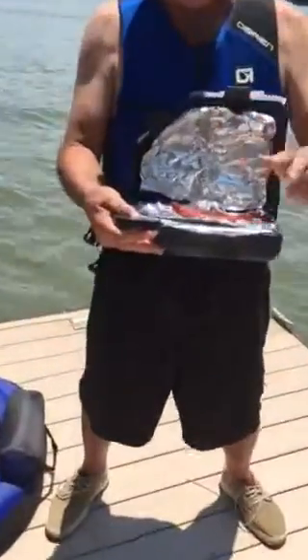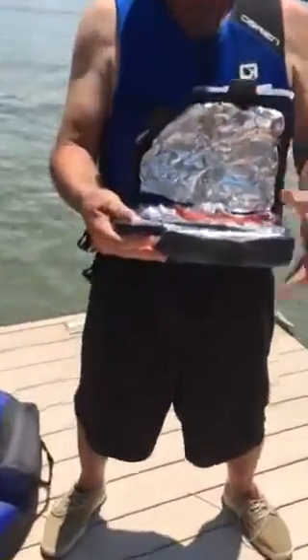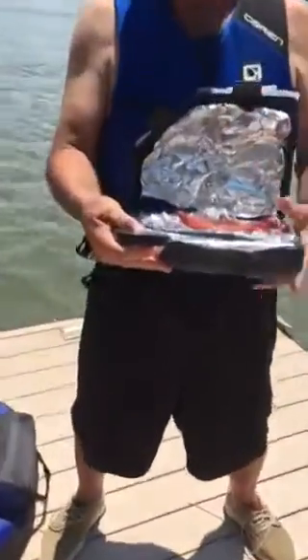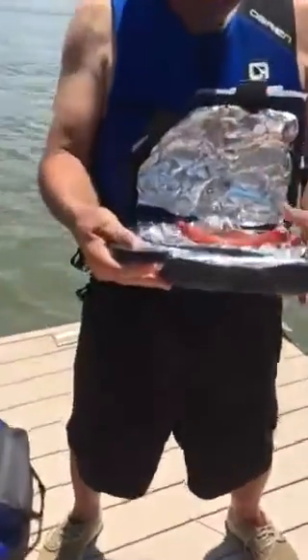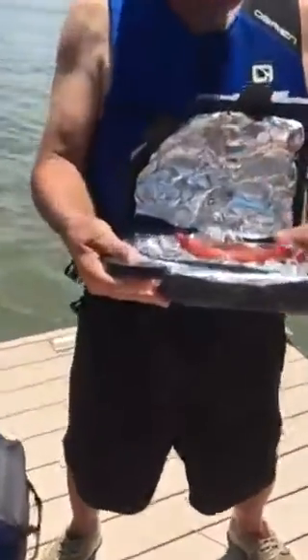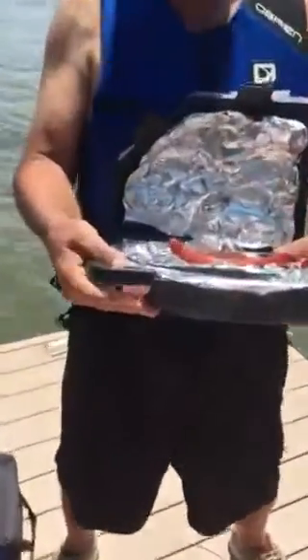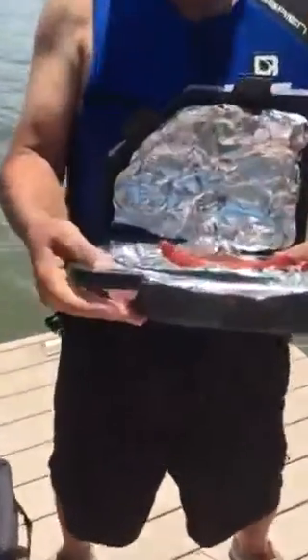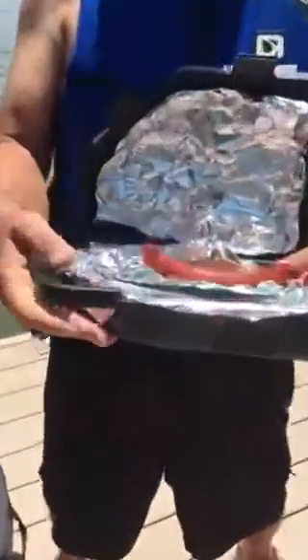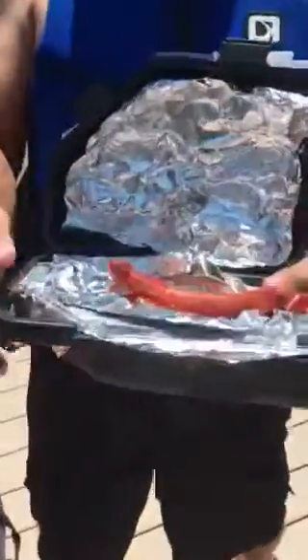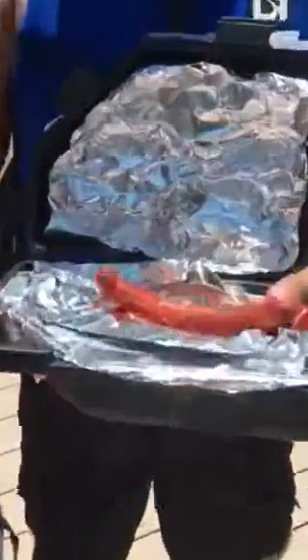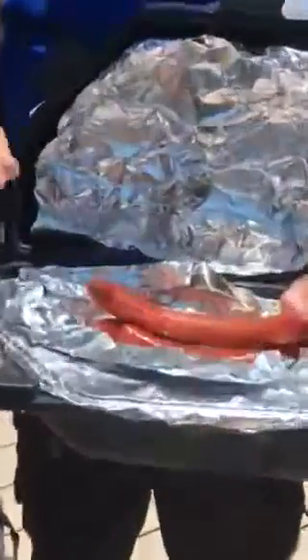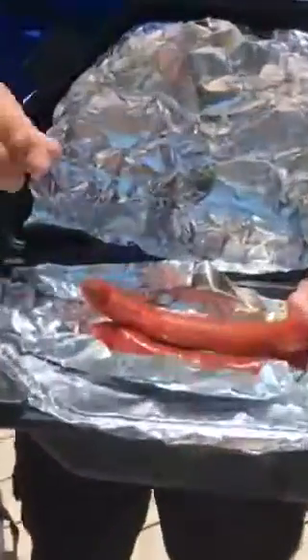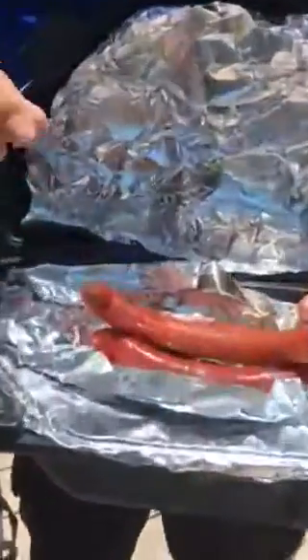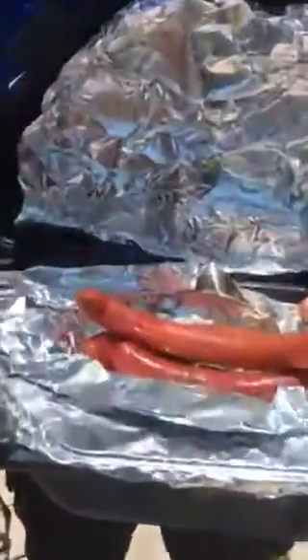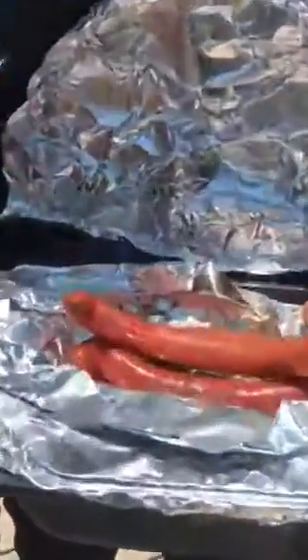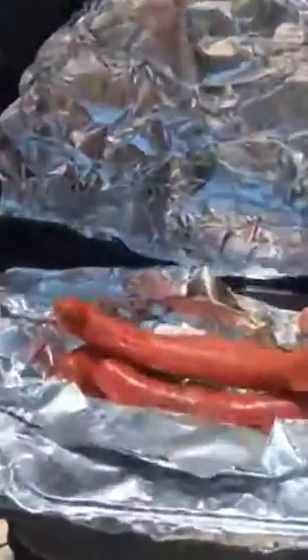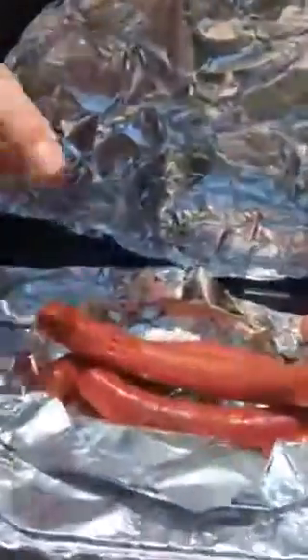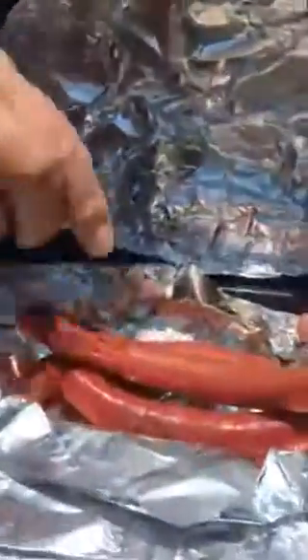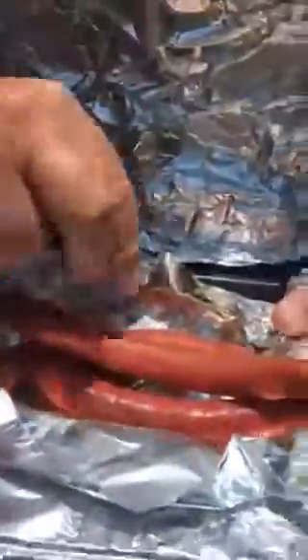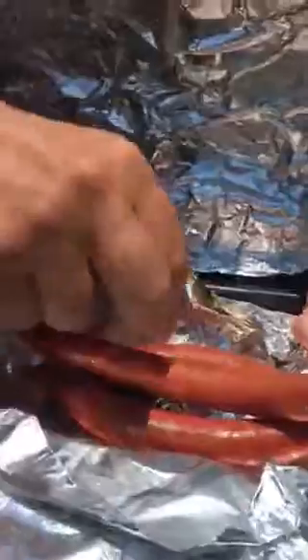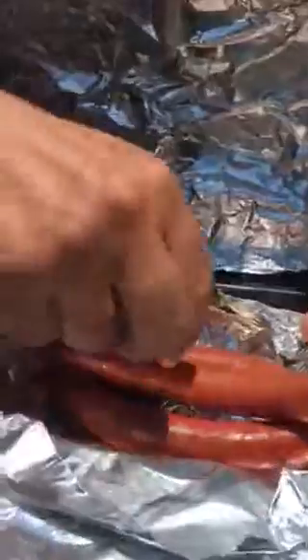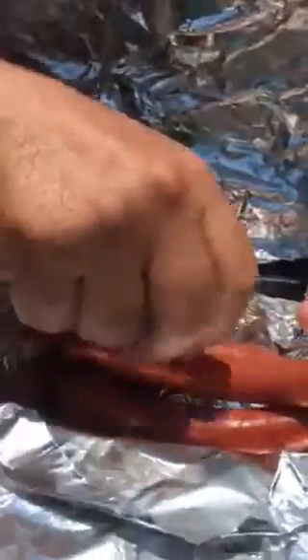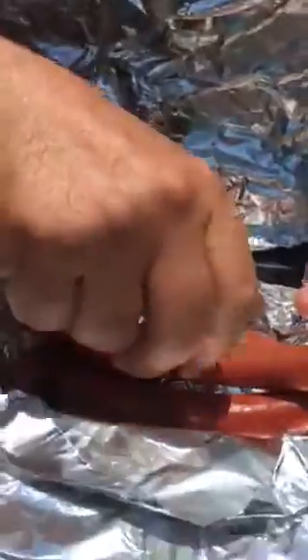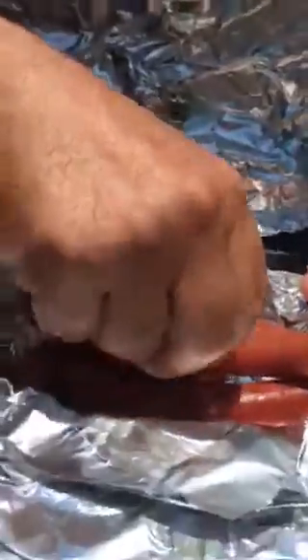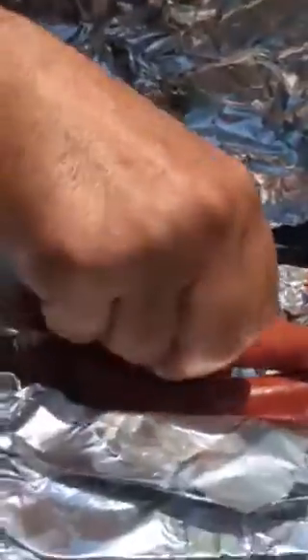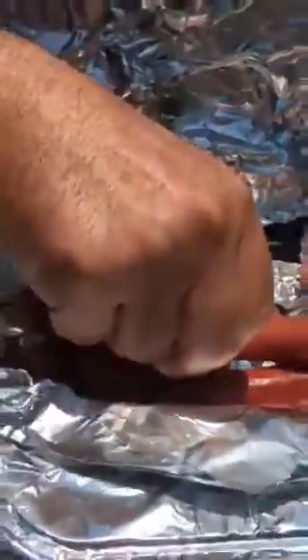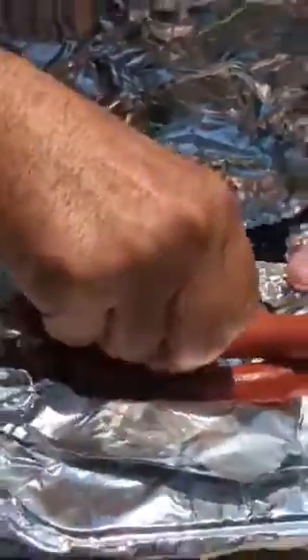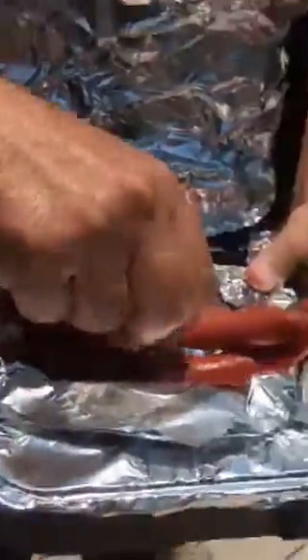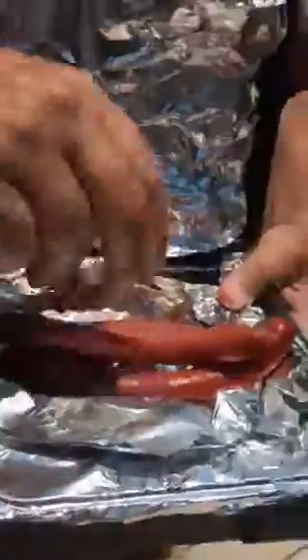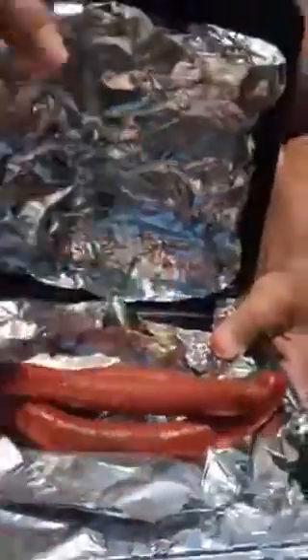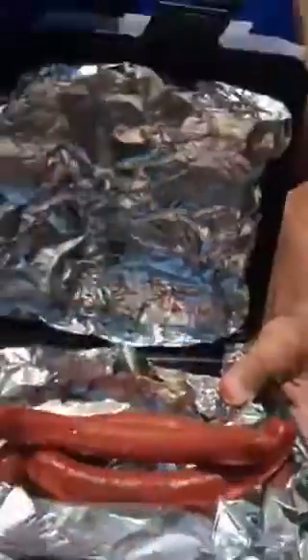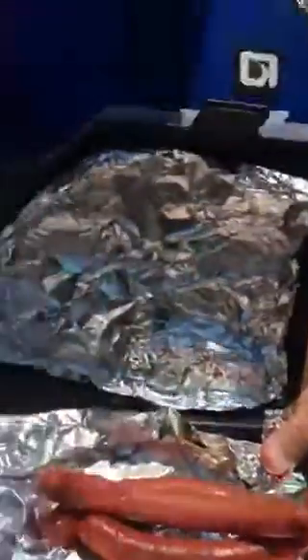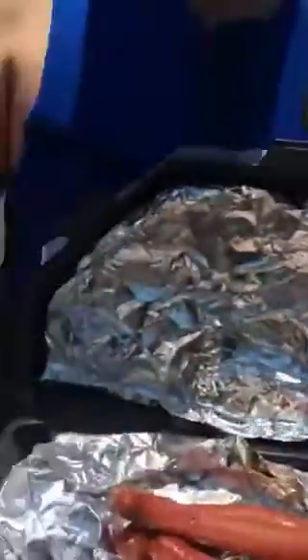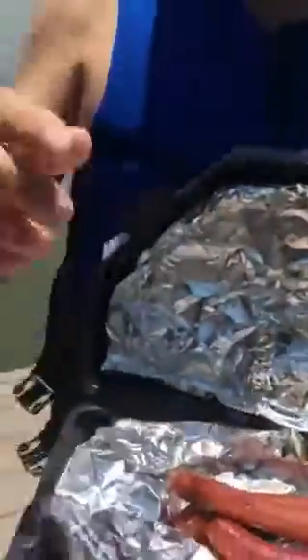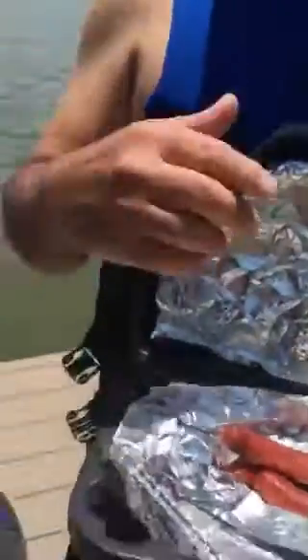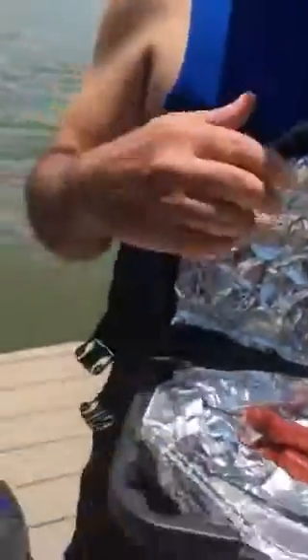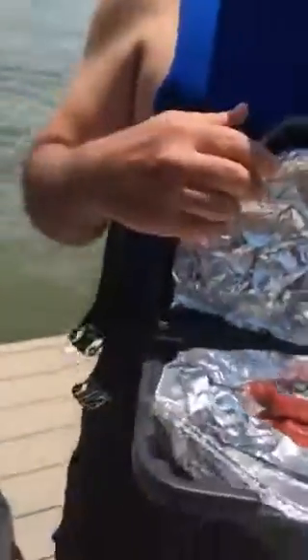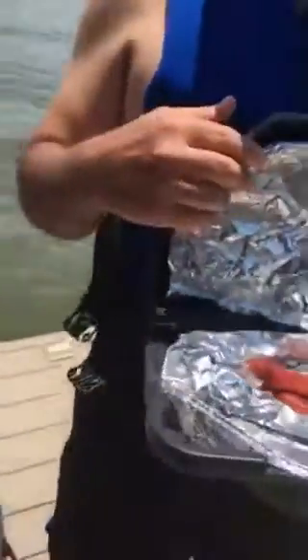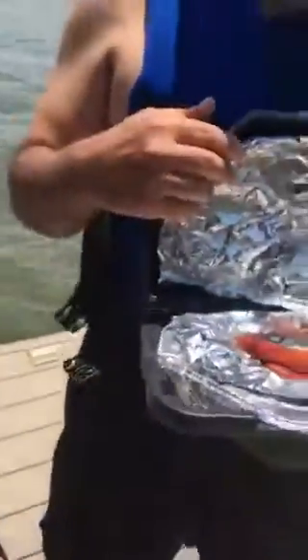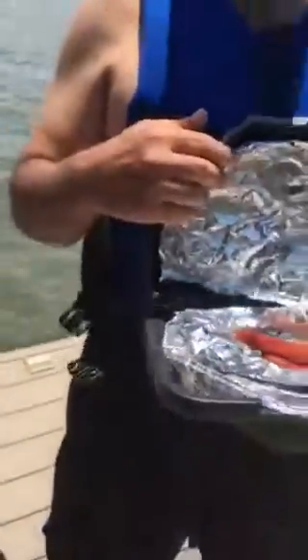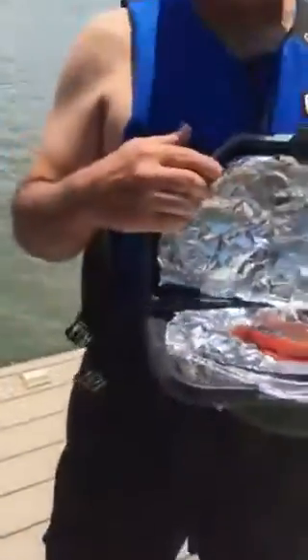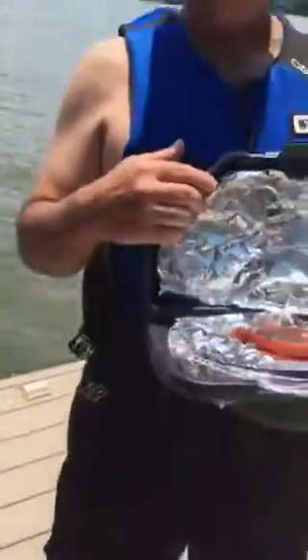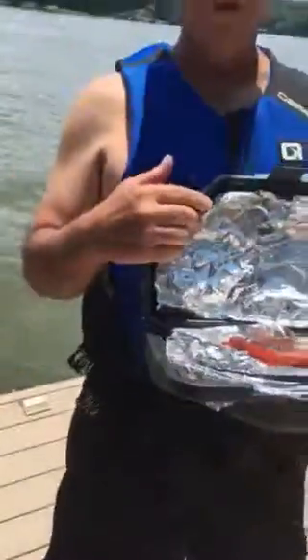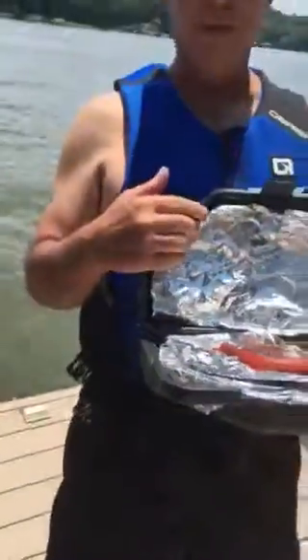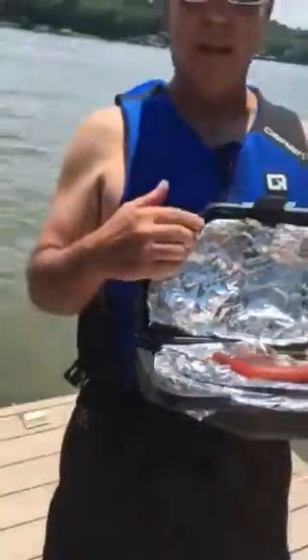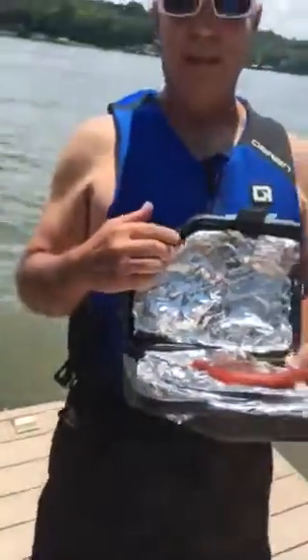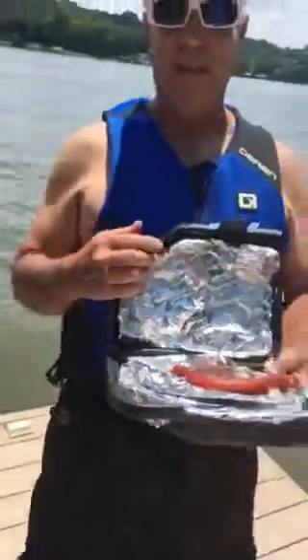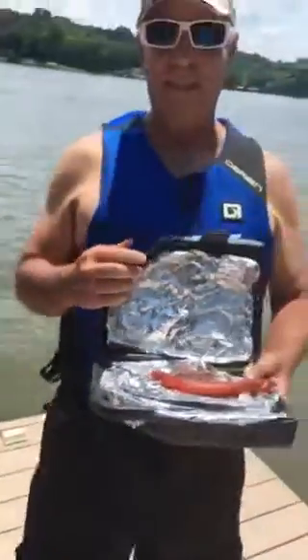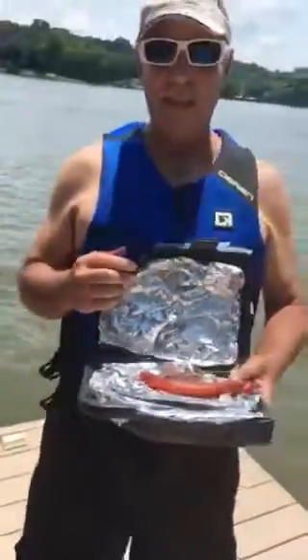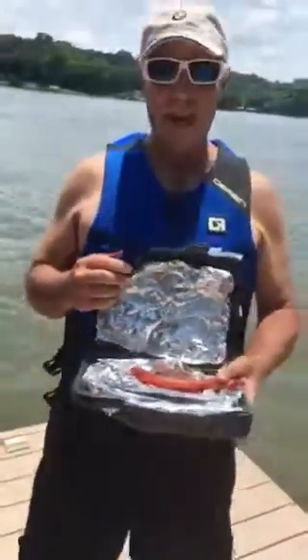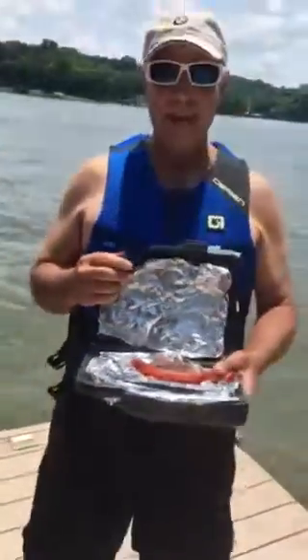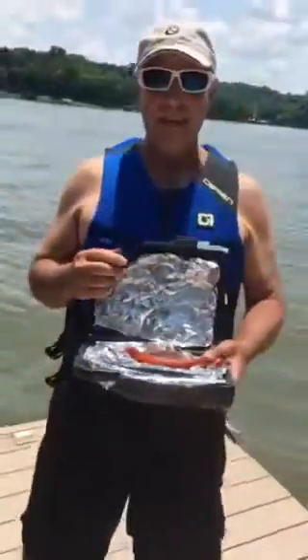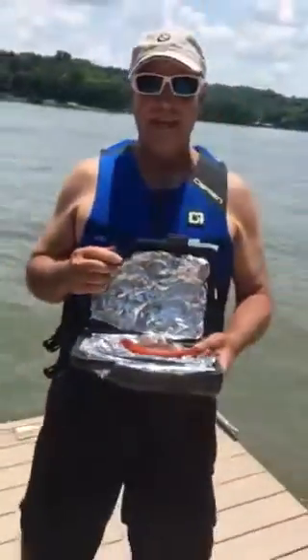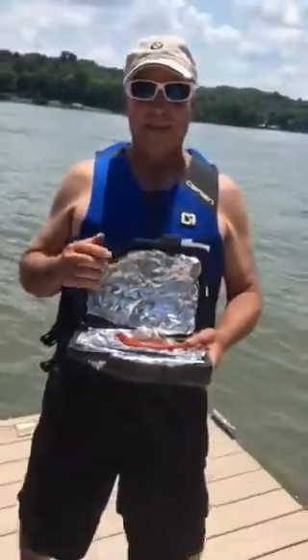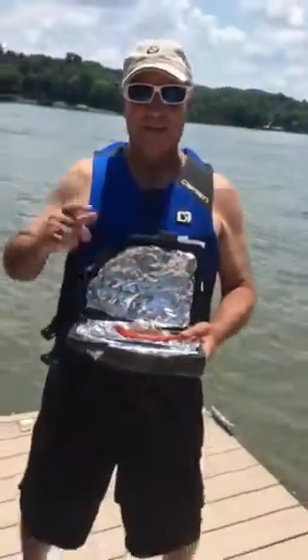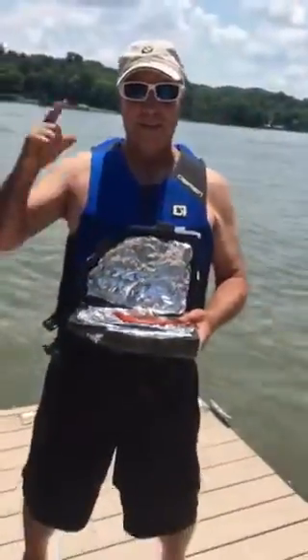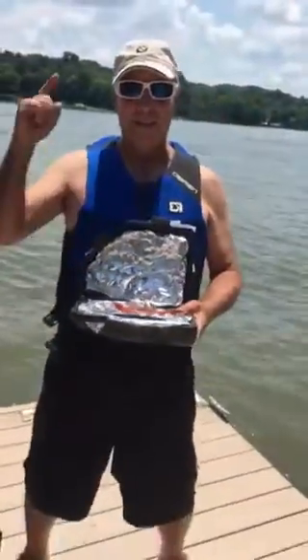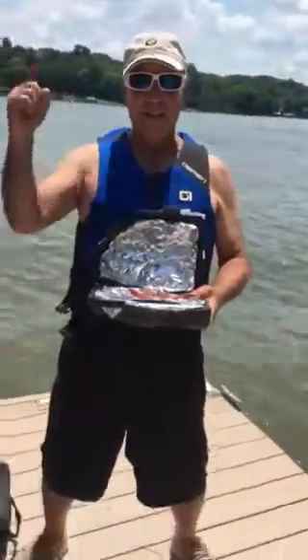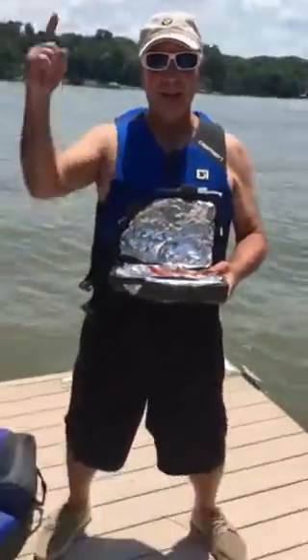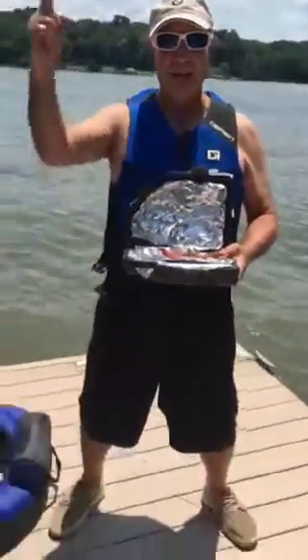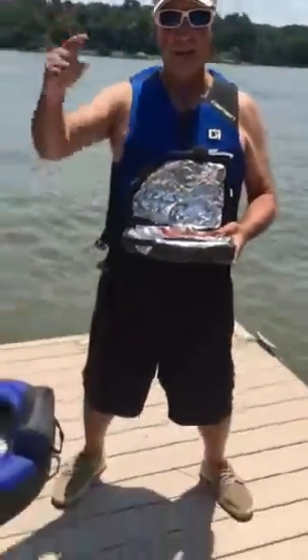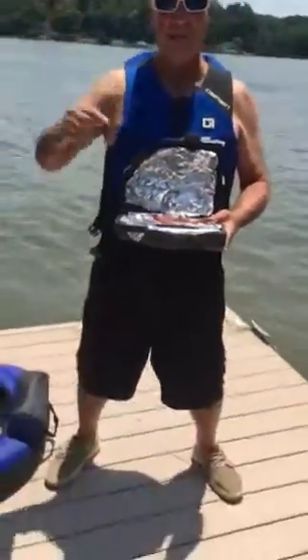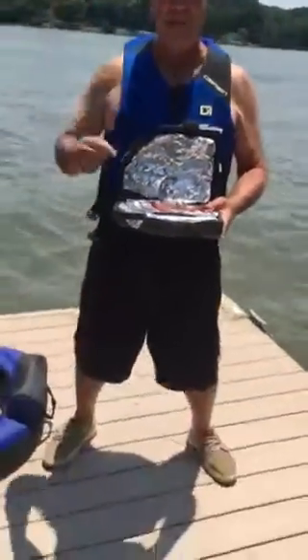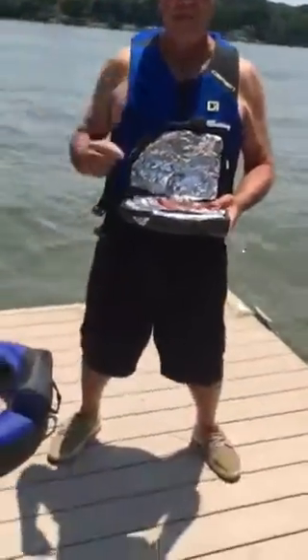Sun Oven Beach. Okay Sharks, who's ready to say Sun Oven Beach?